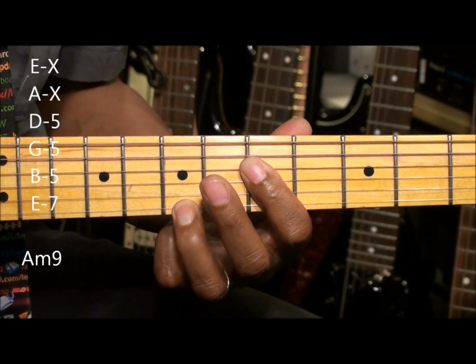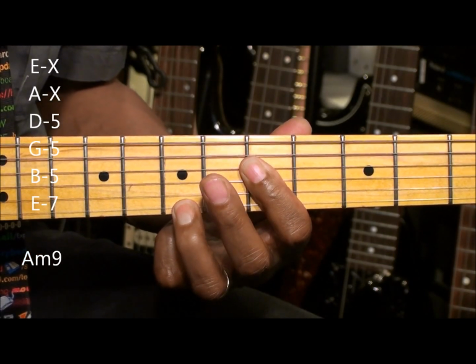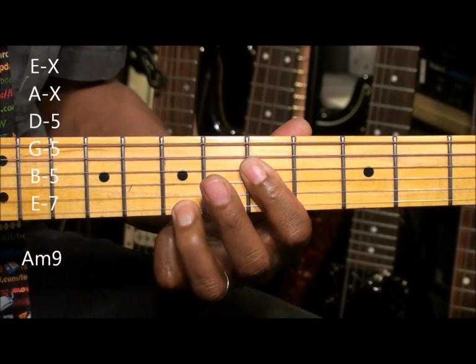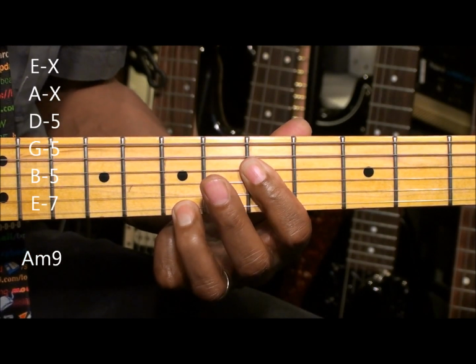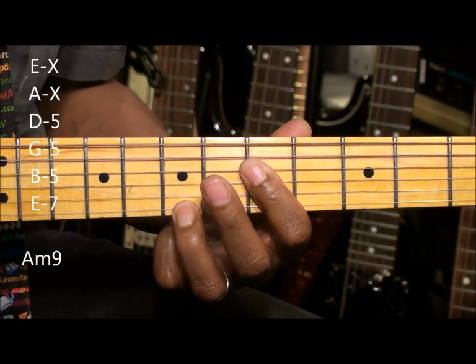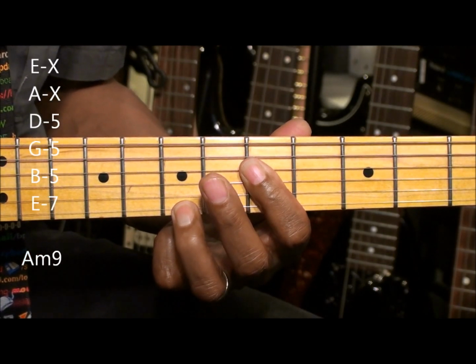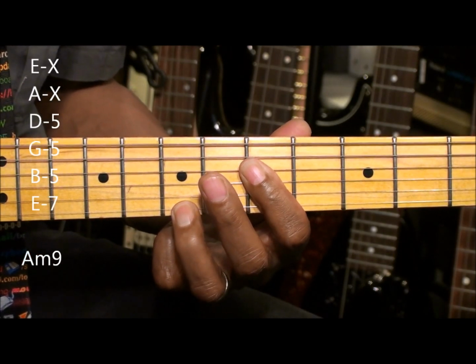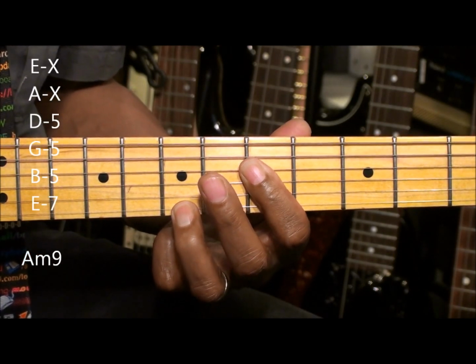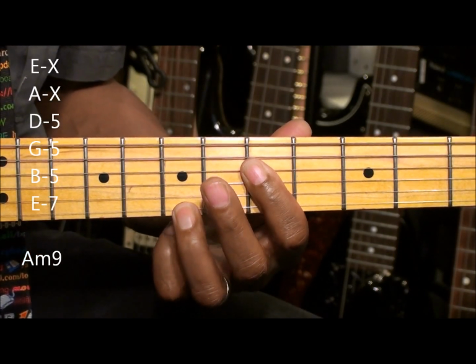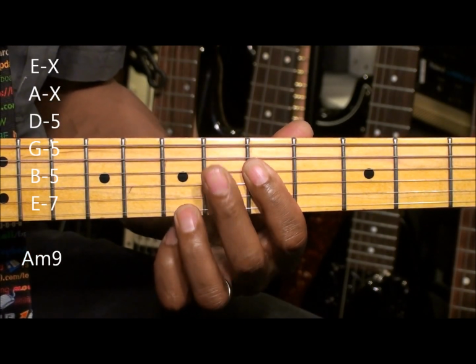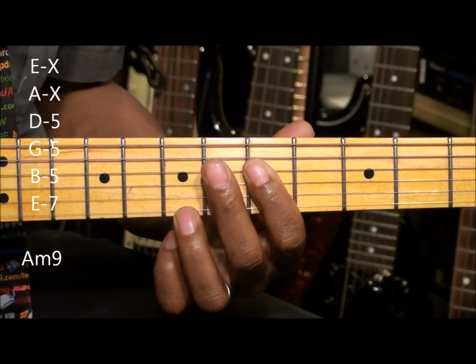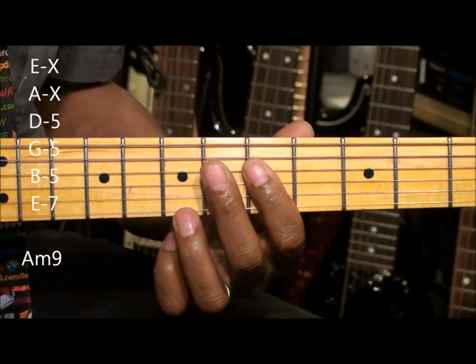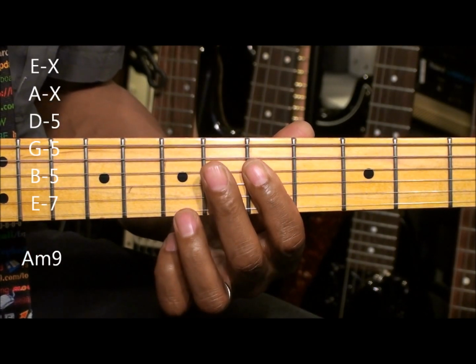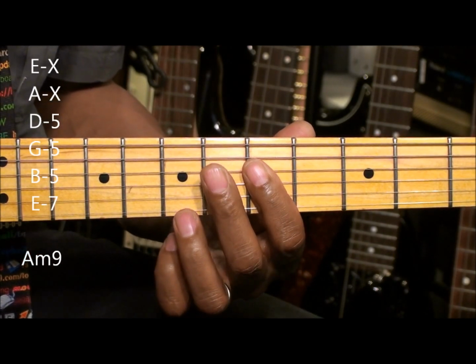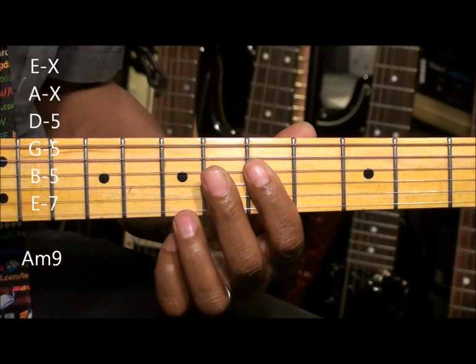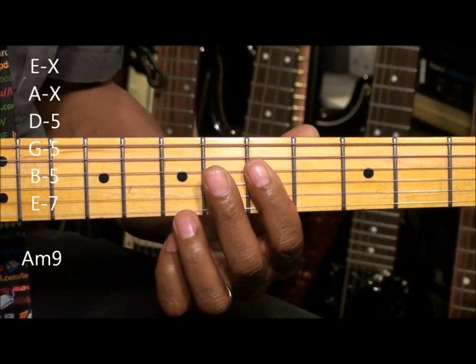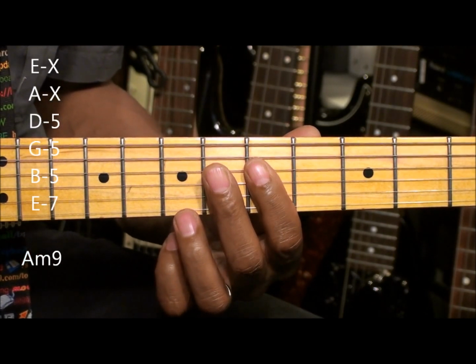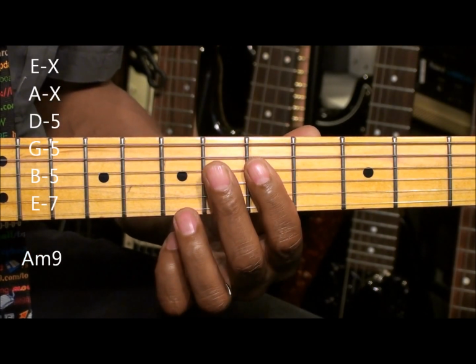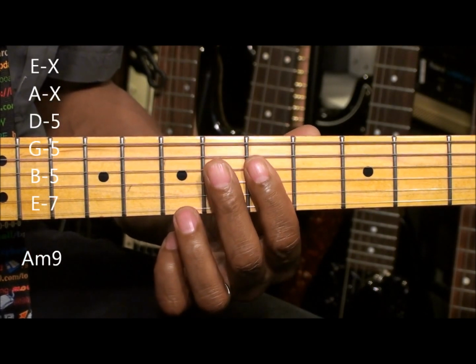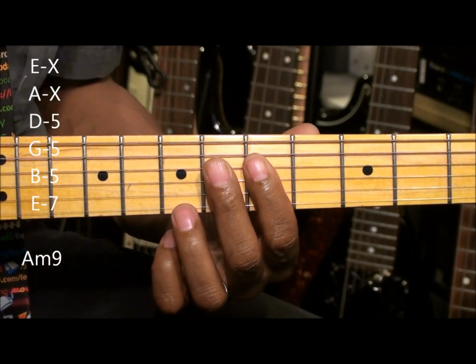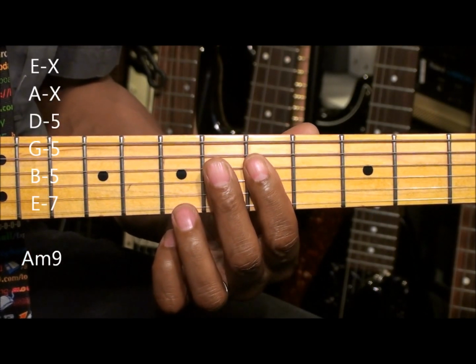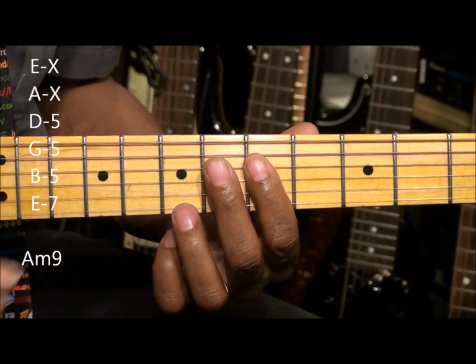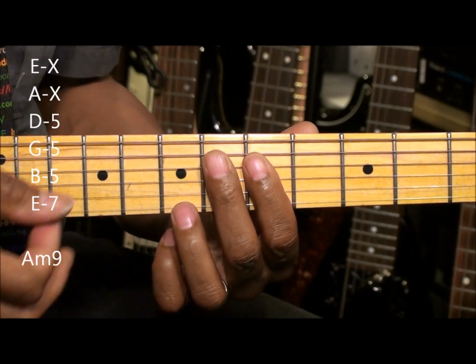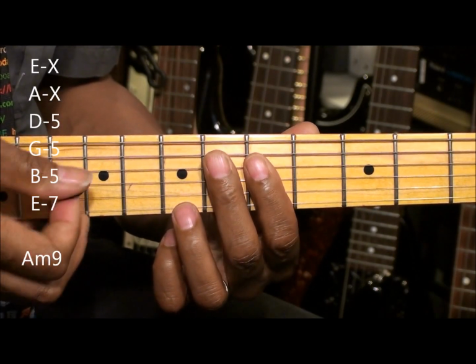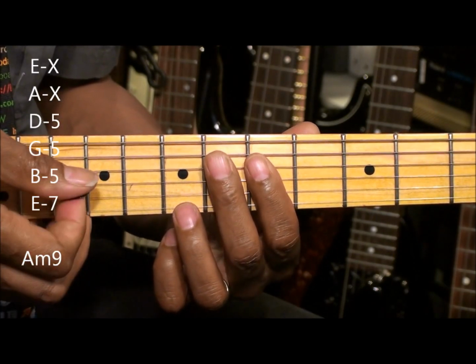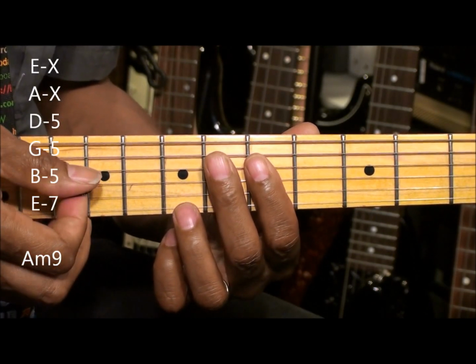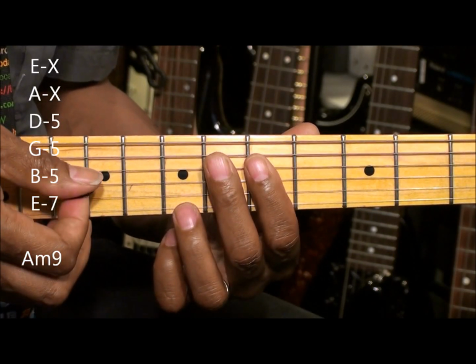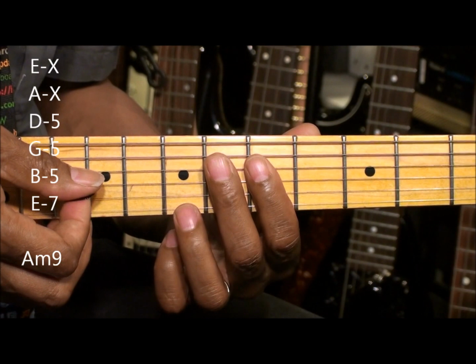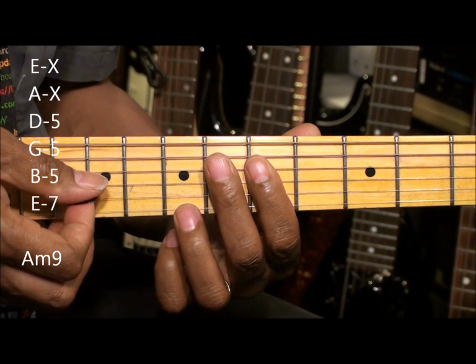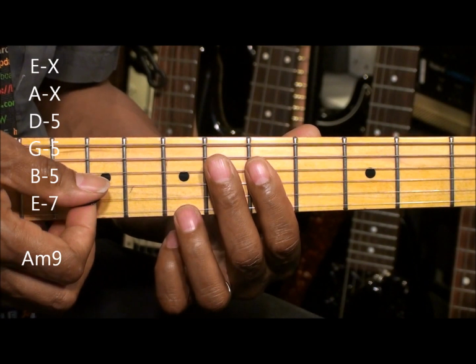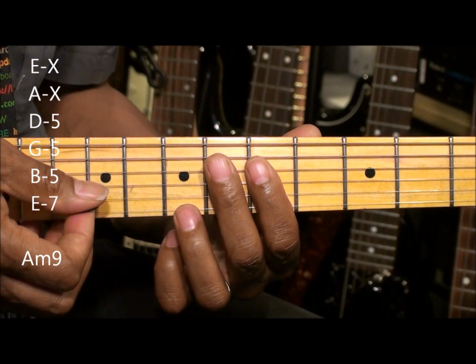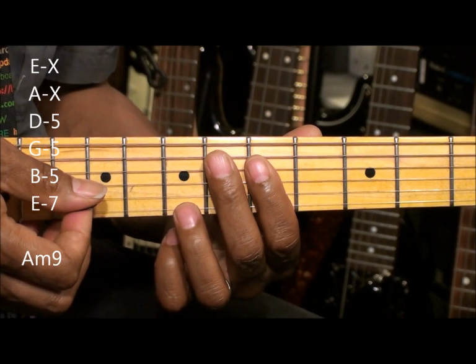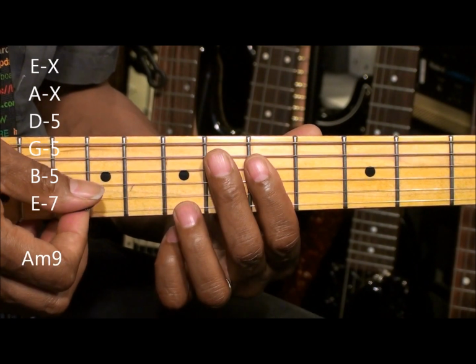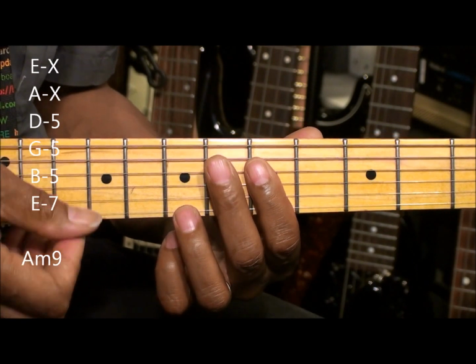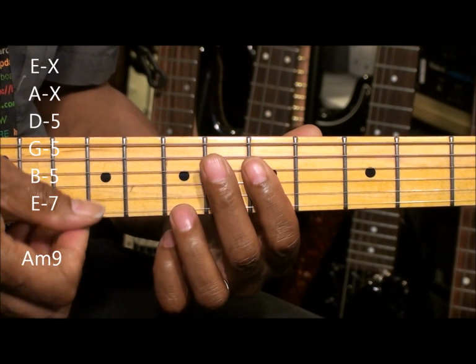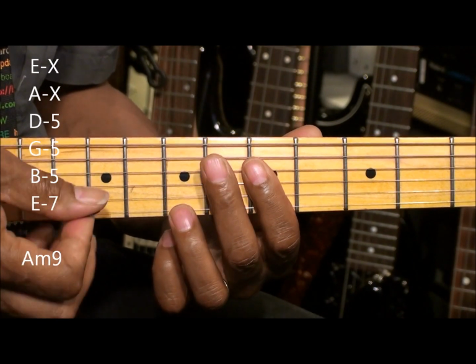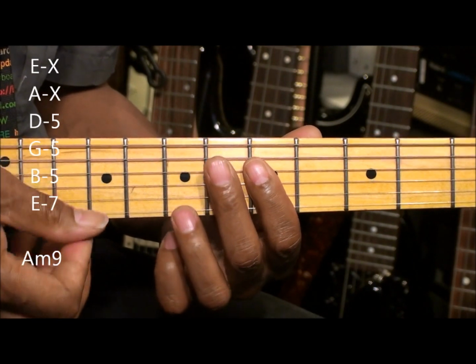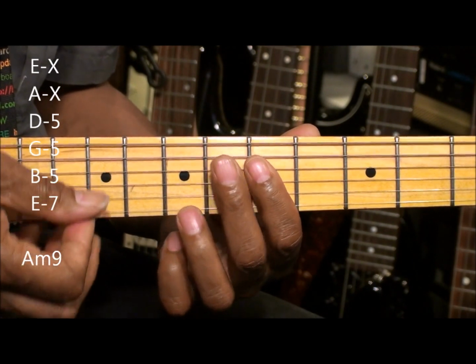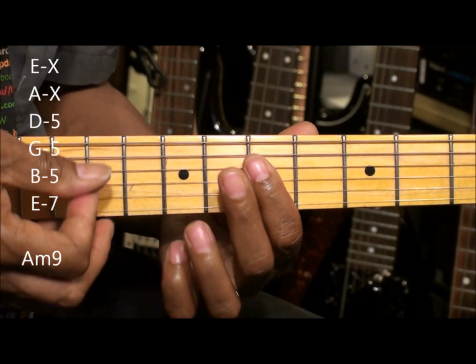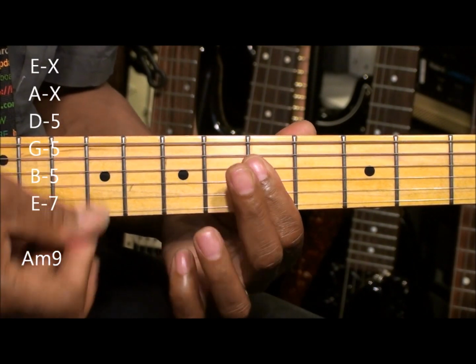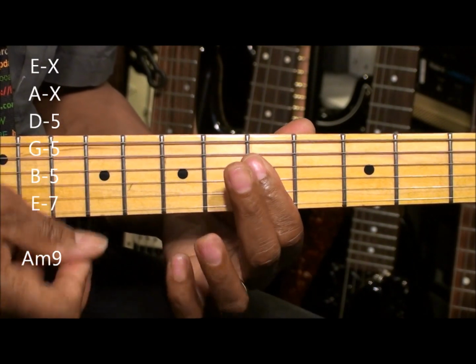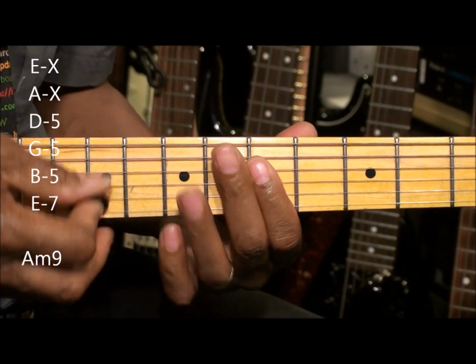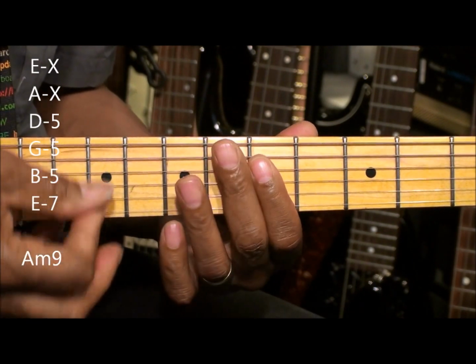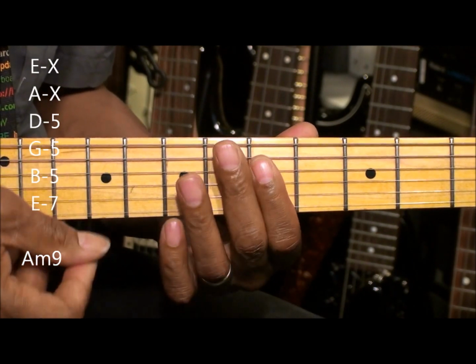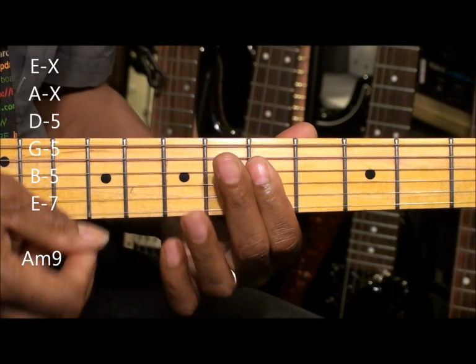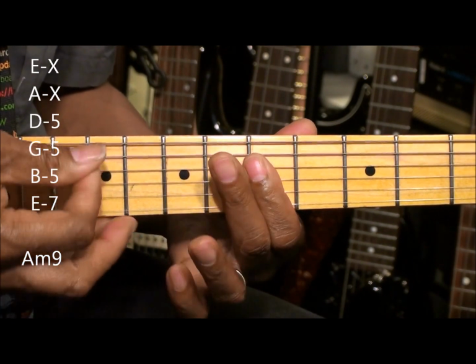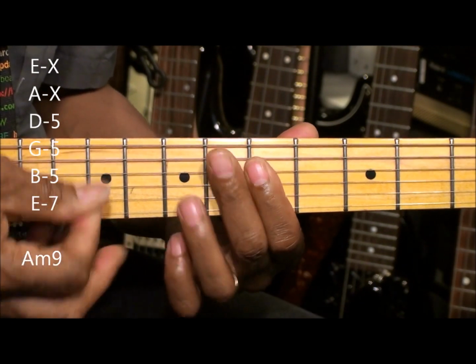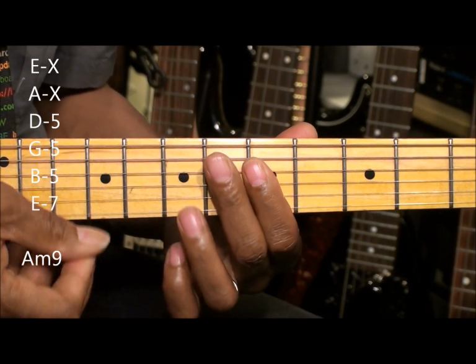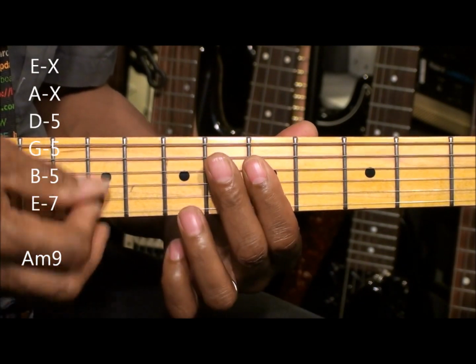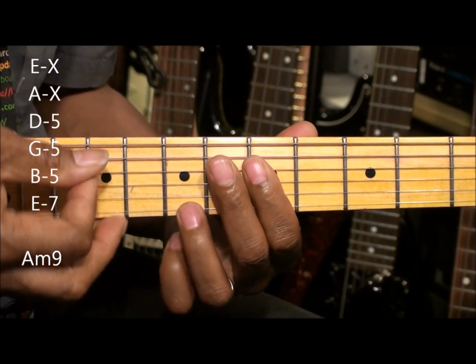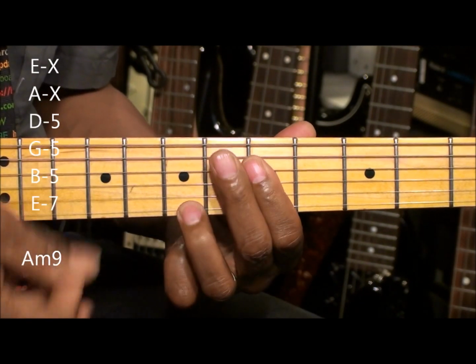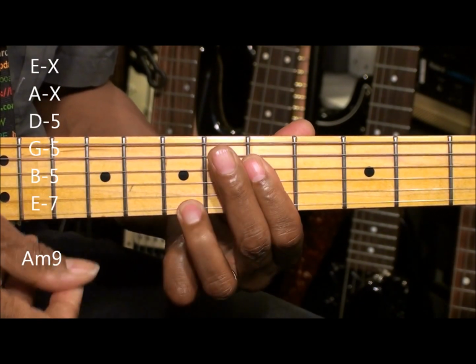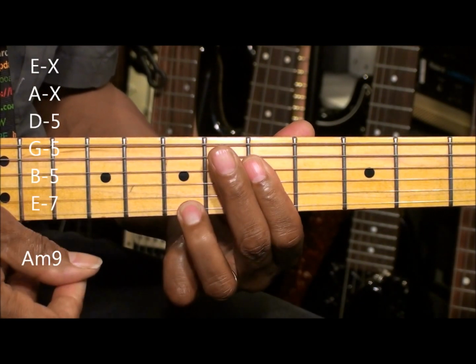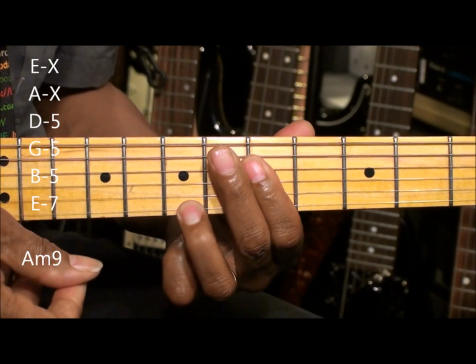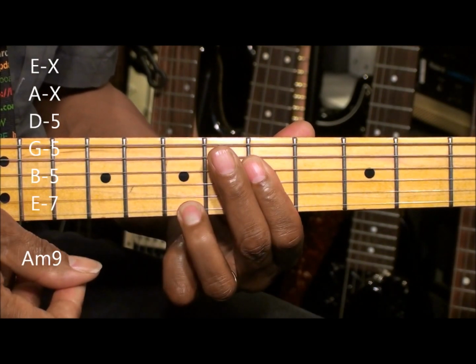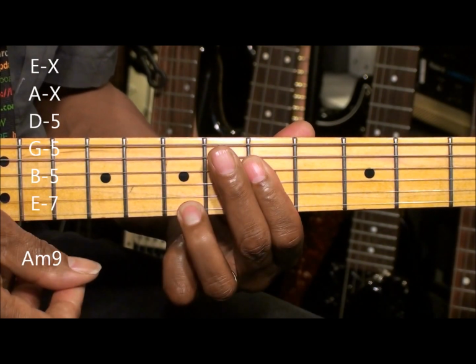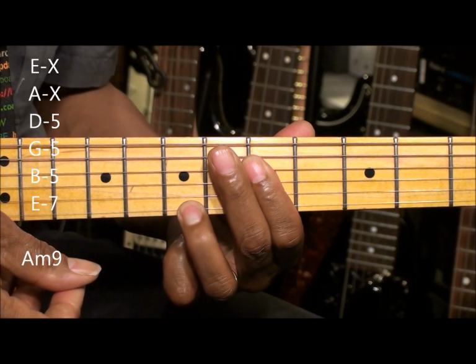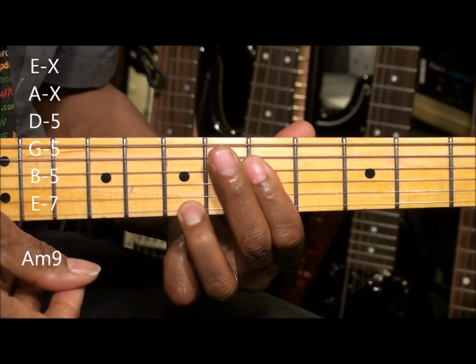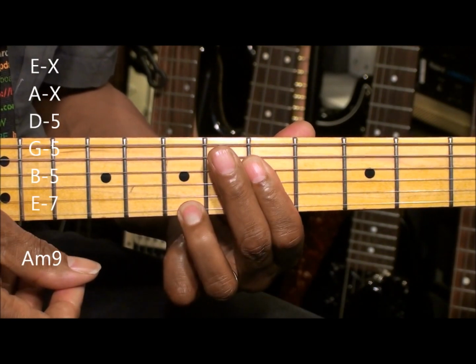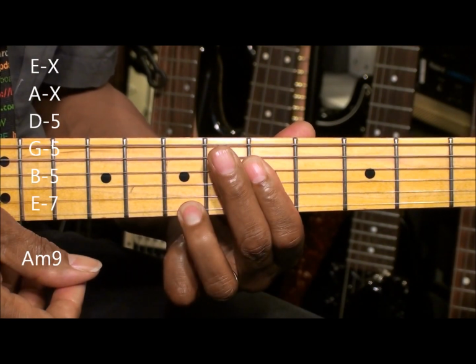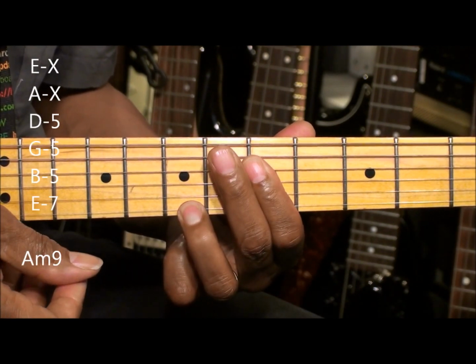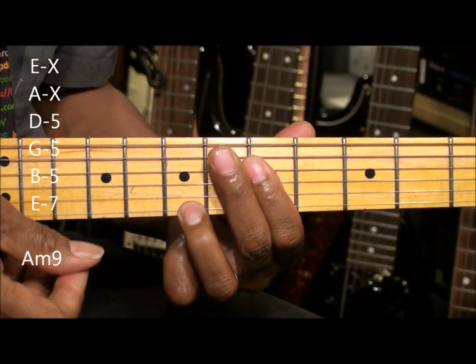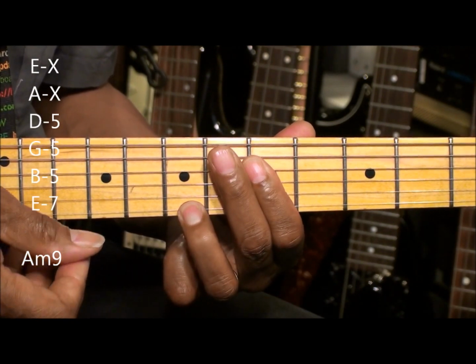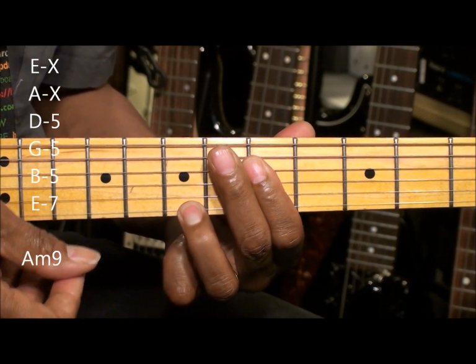That way we get A minor 9th, and we can get a nice bright one. Just like that.